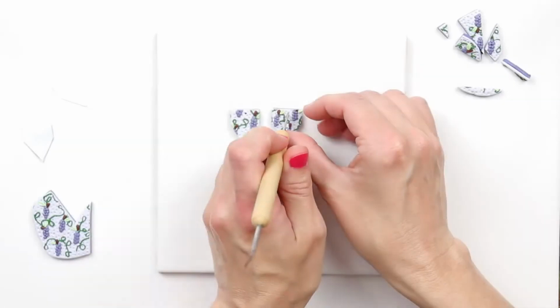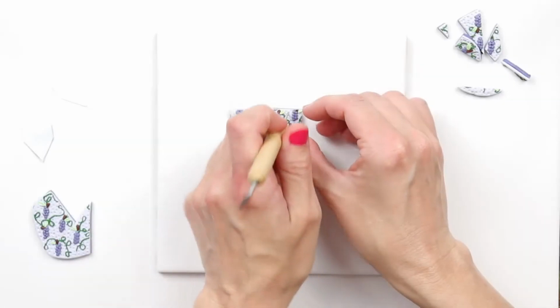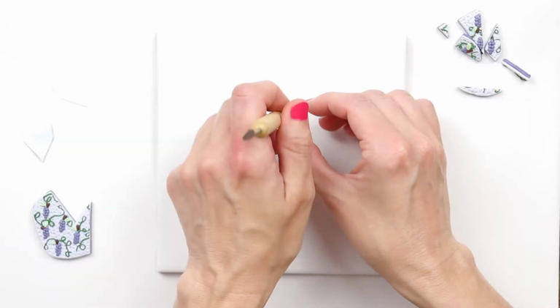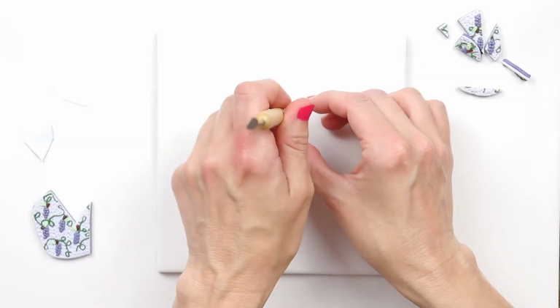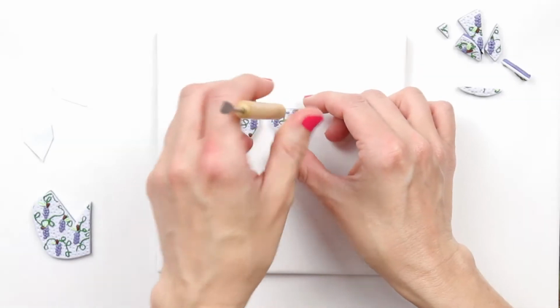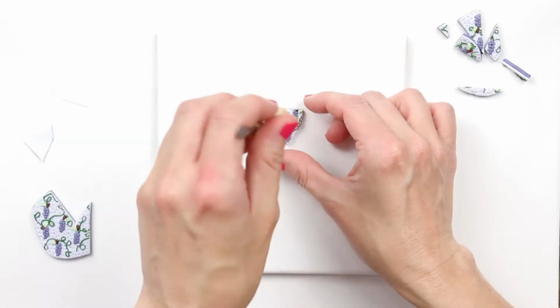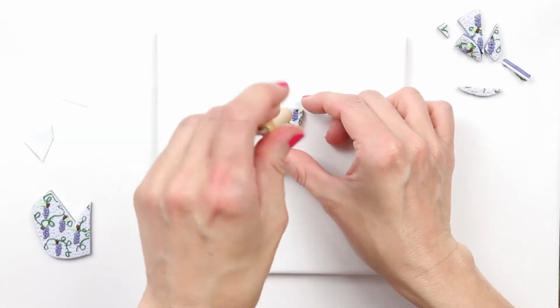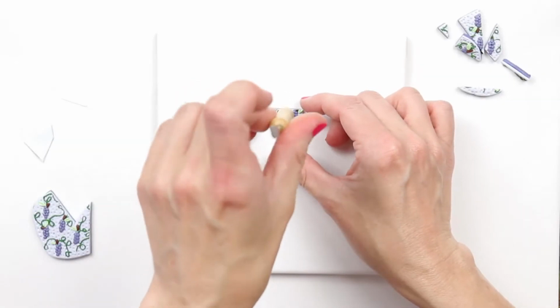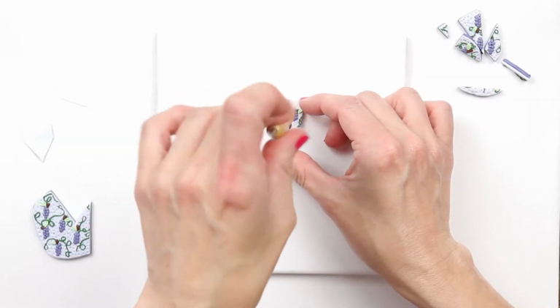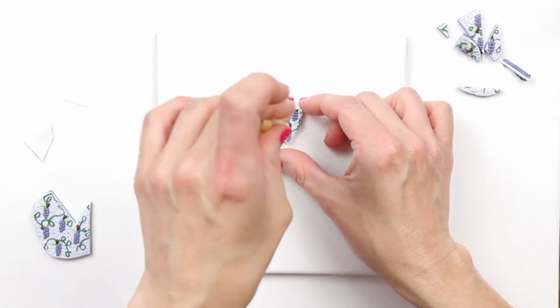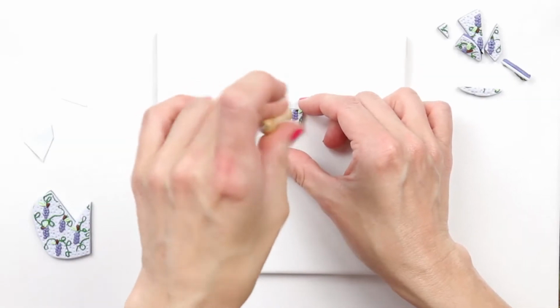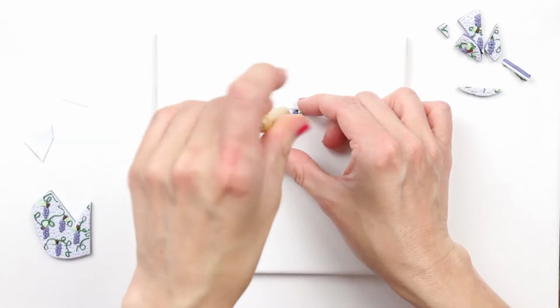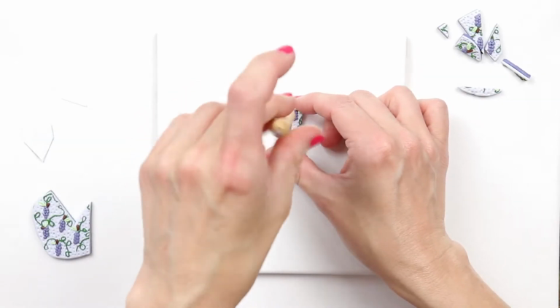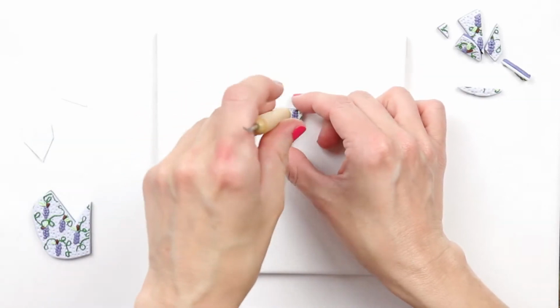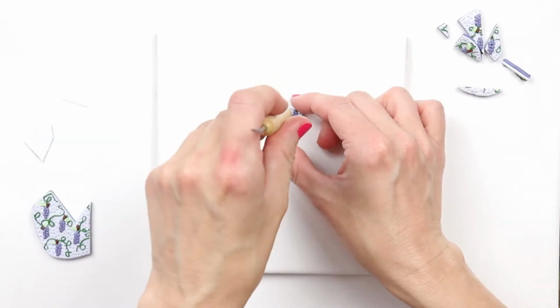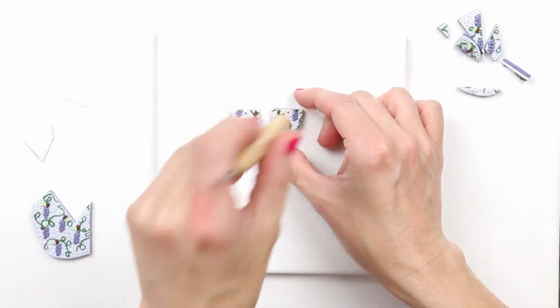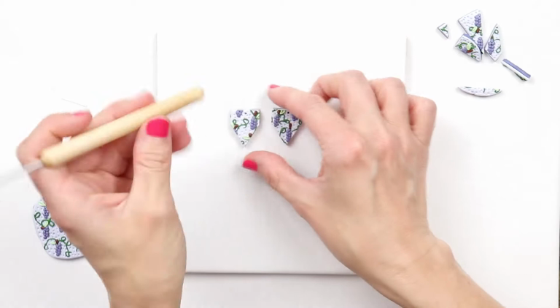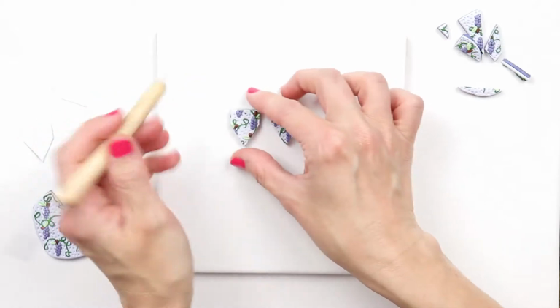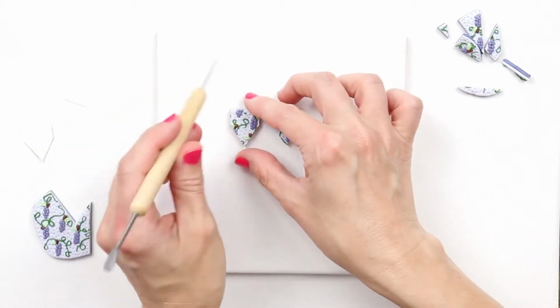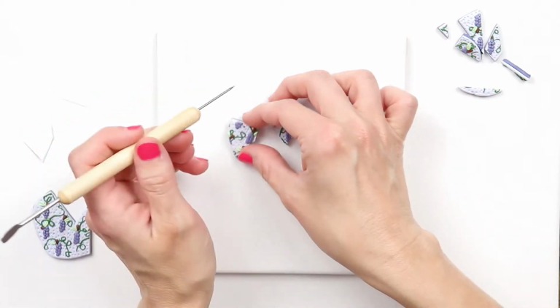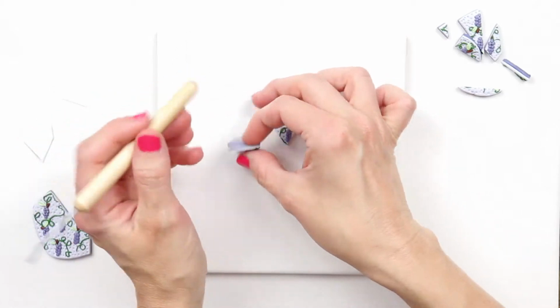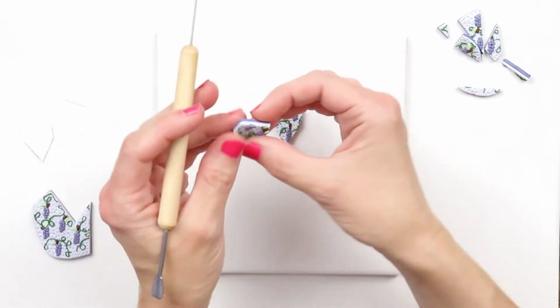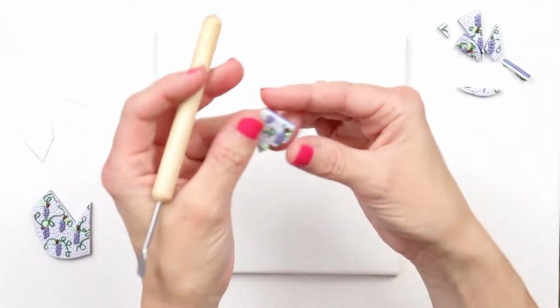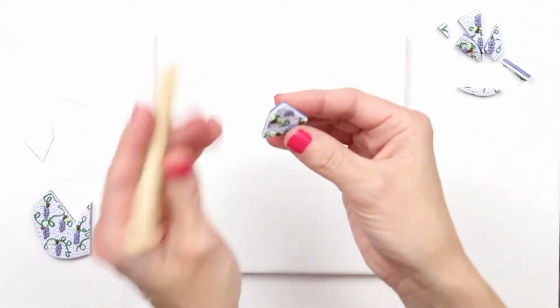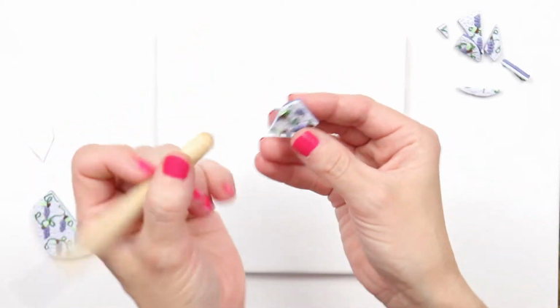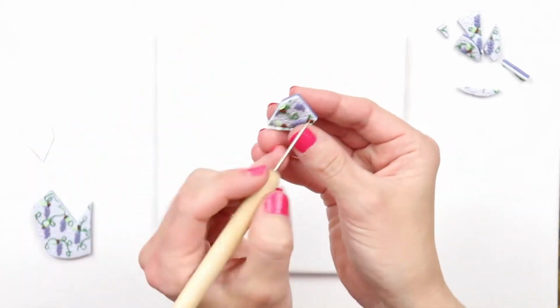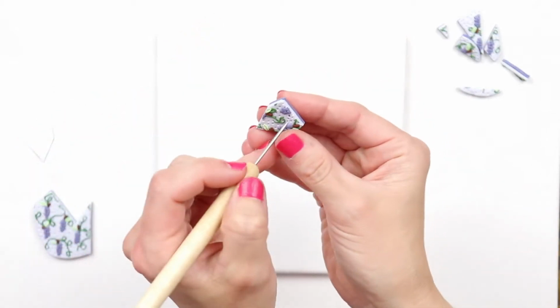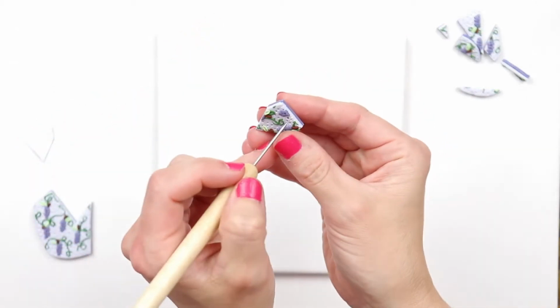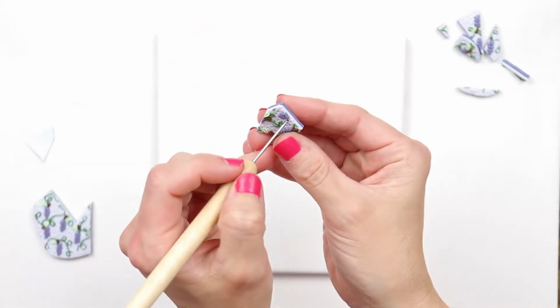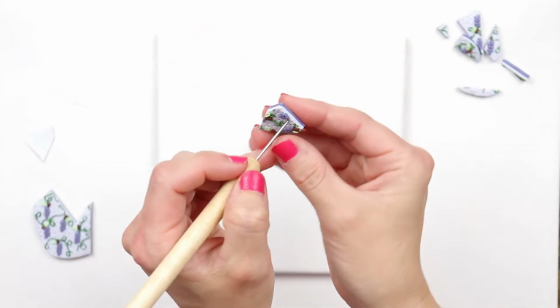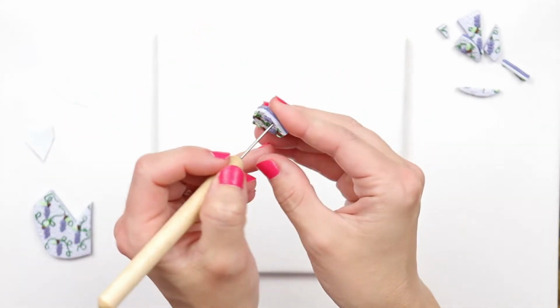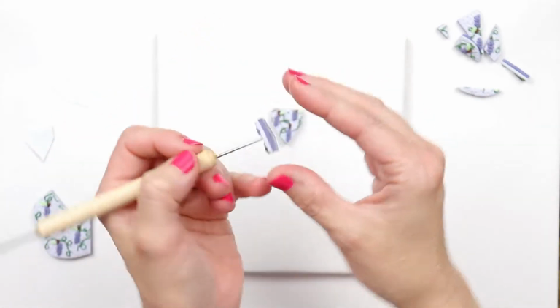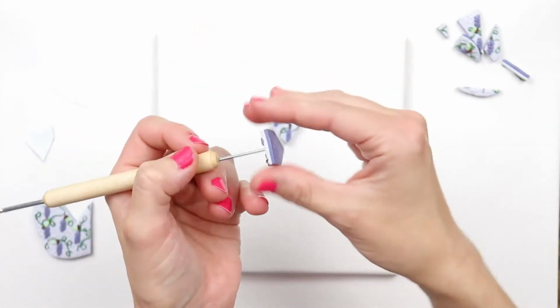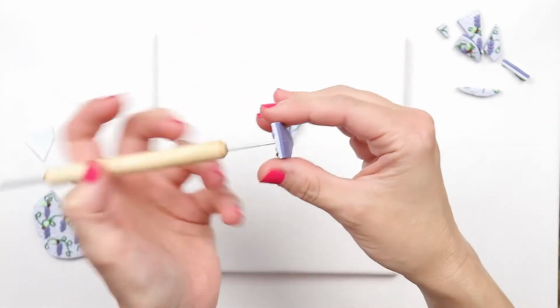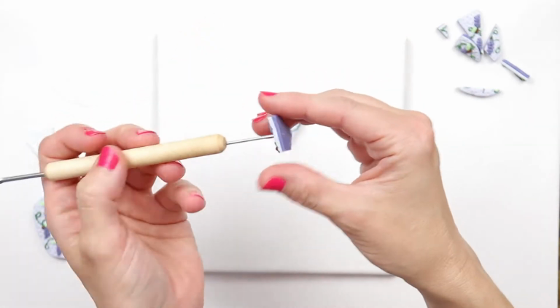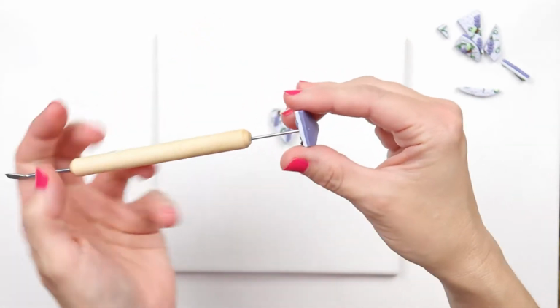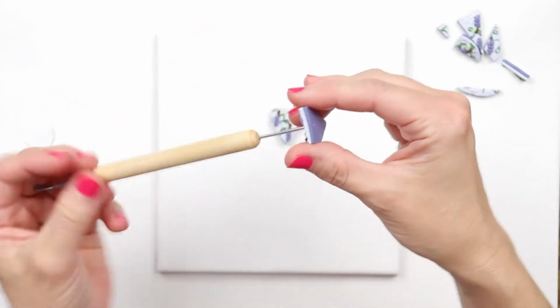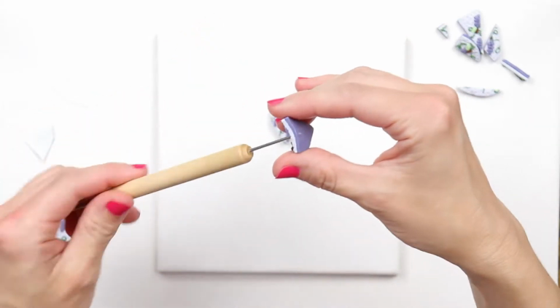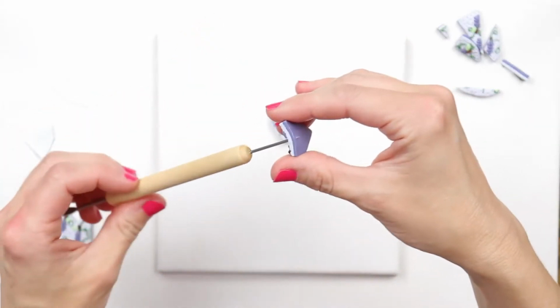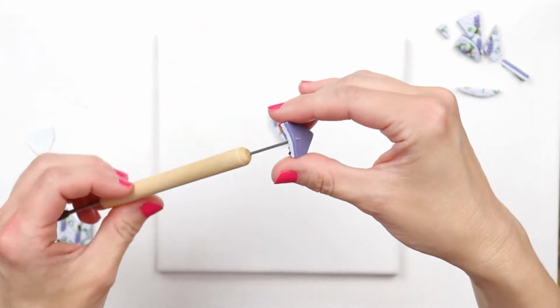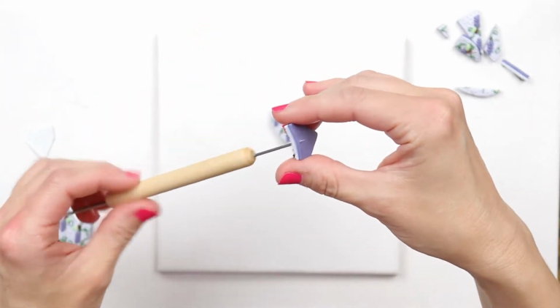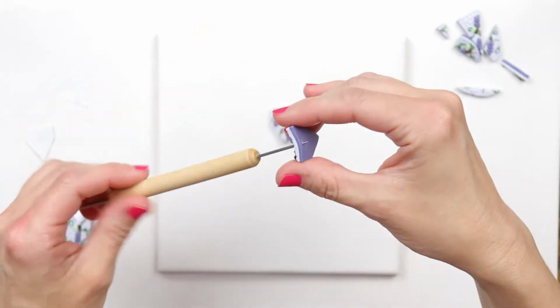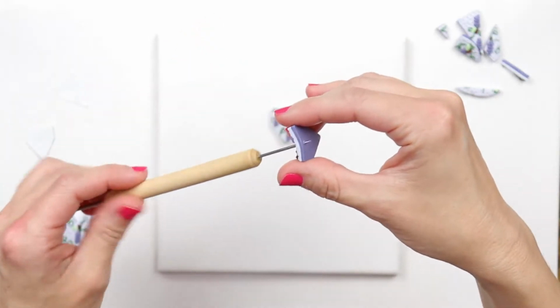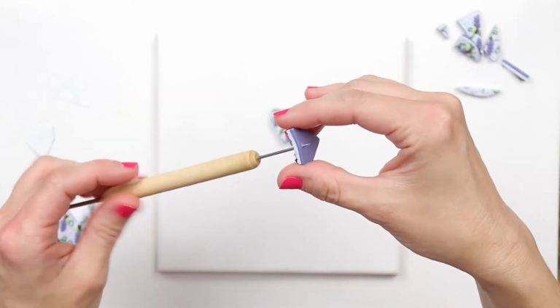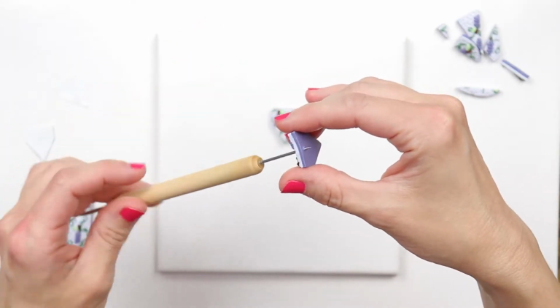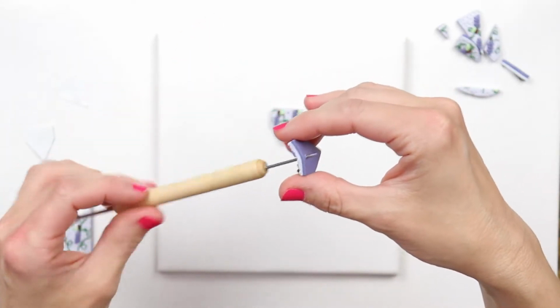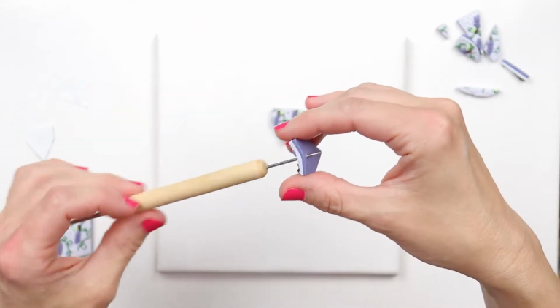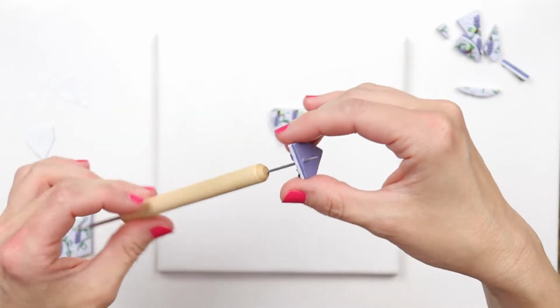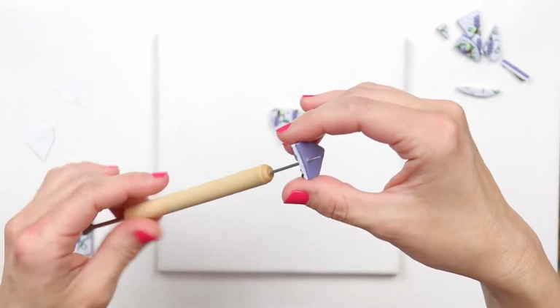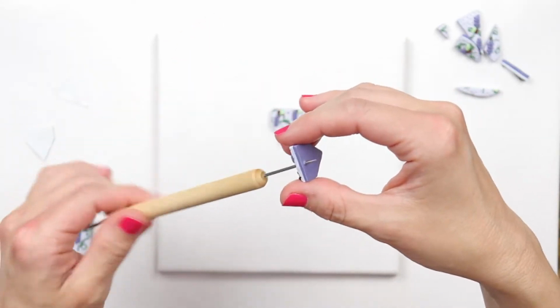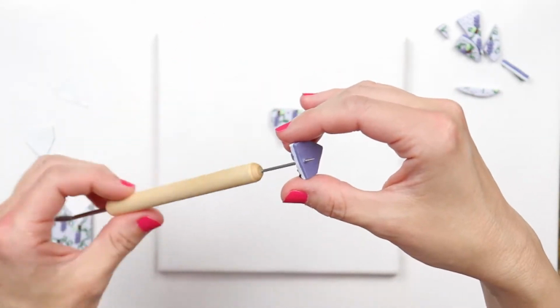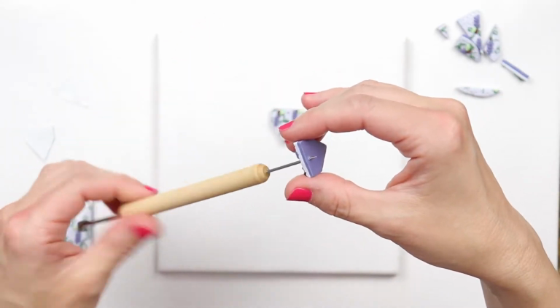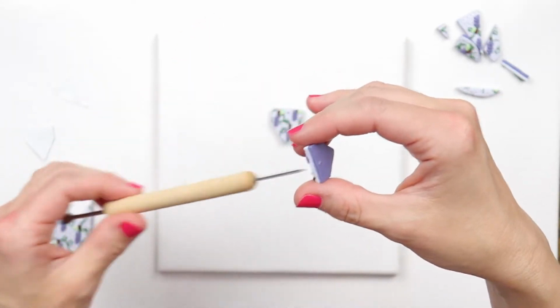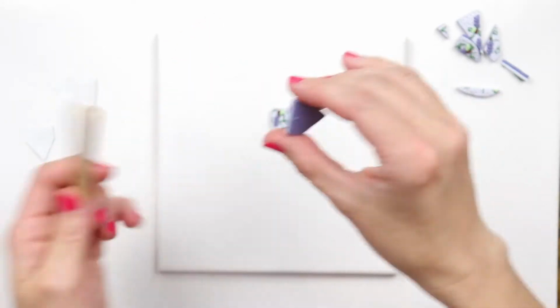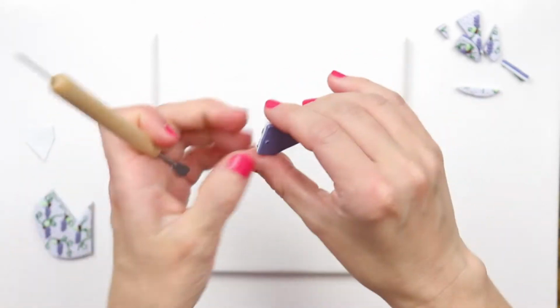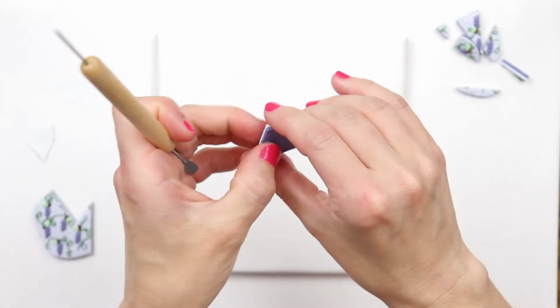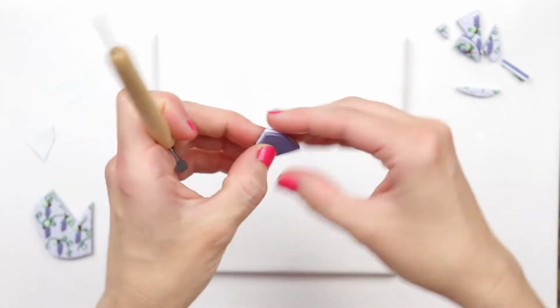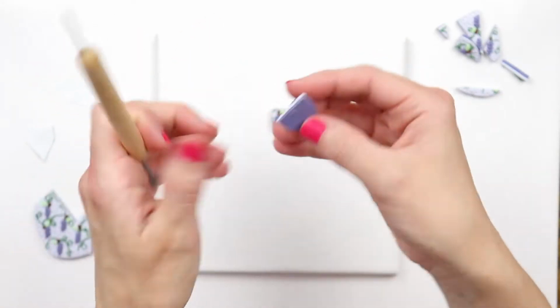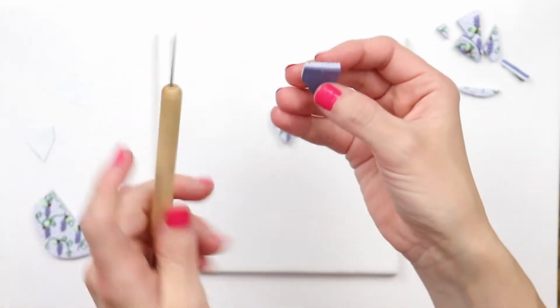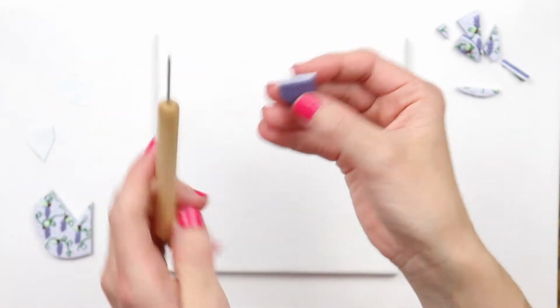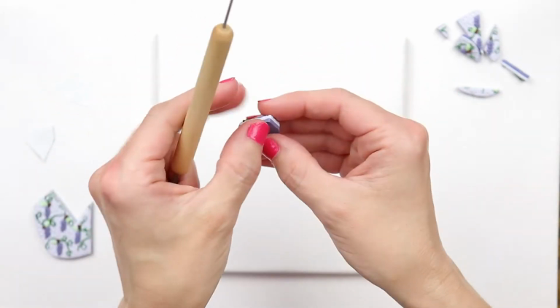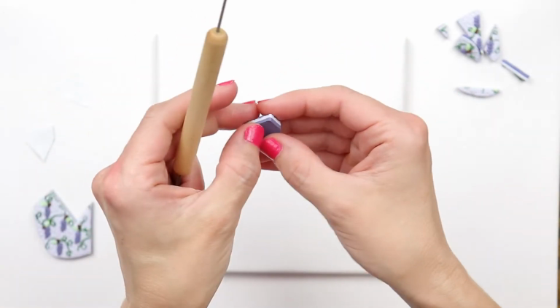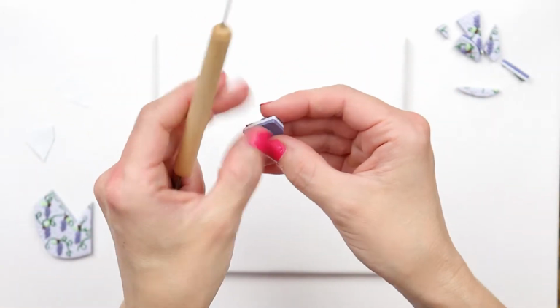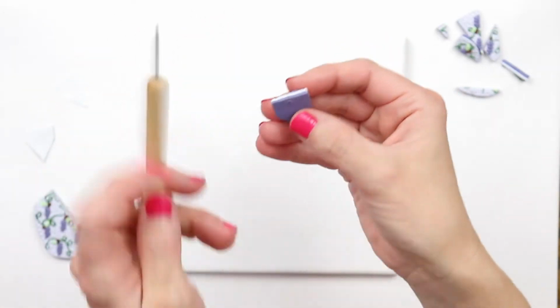Place a hole in the top of each earring. Make sure you go all the way through. Once you're done, go ahead and bake them.